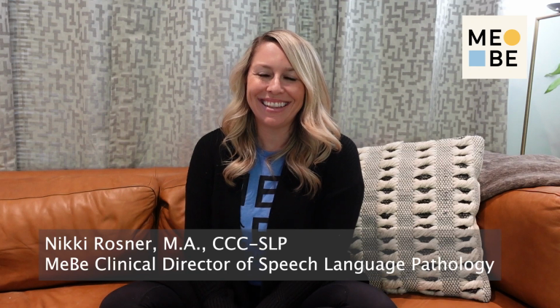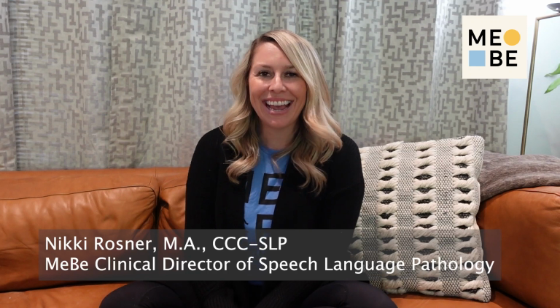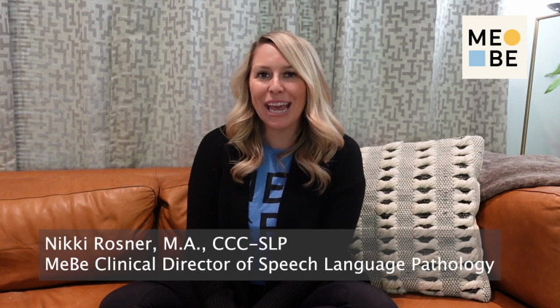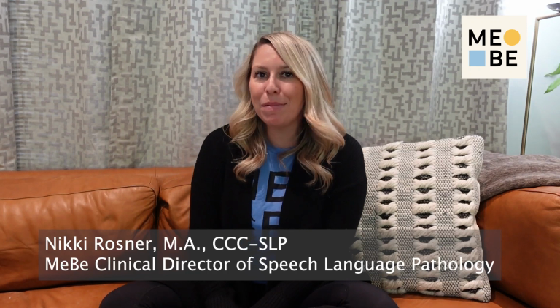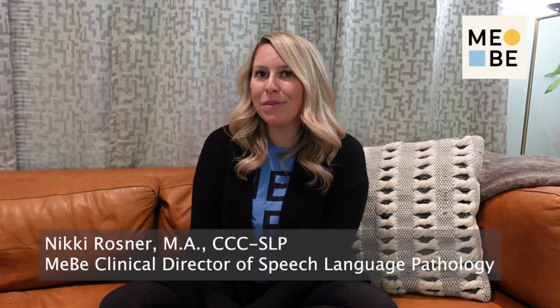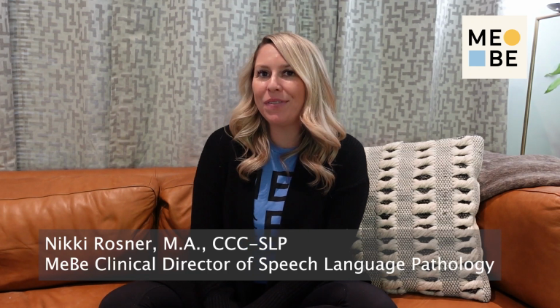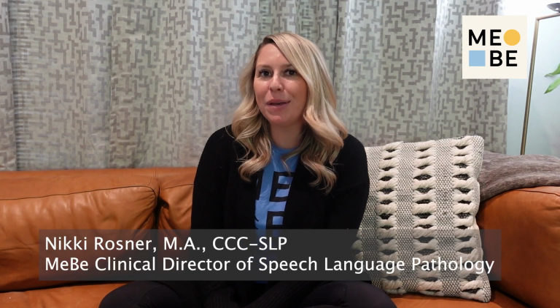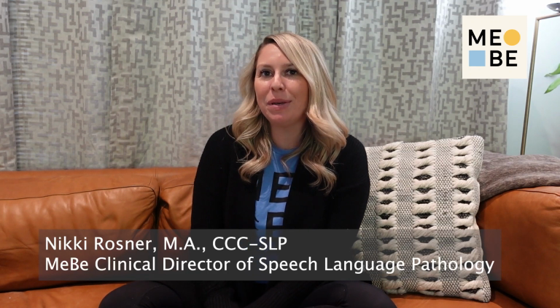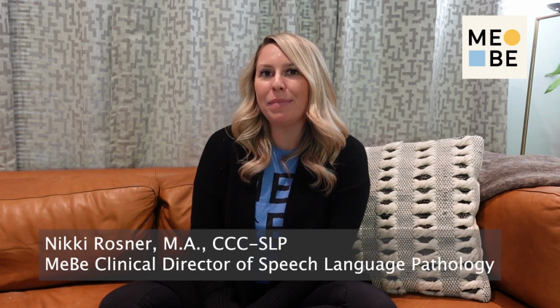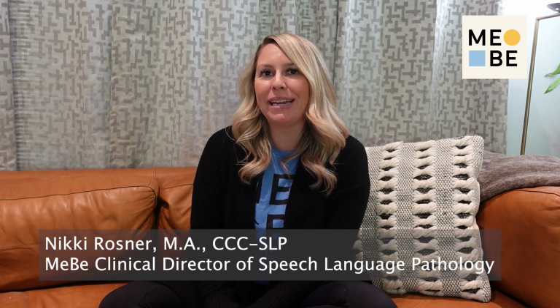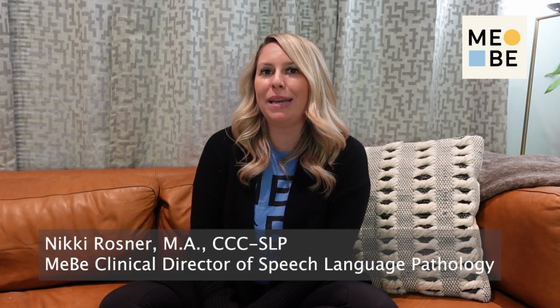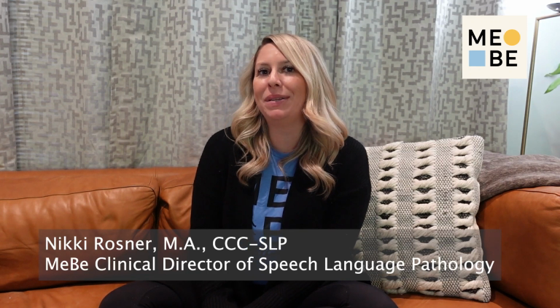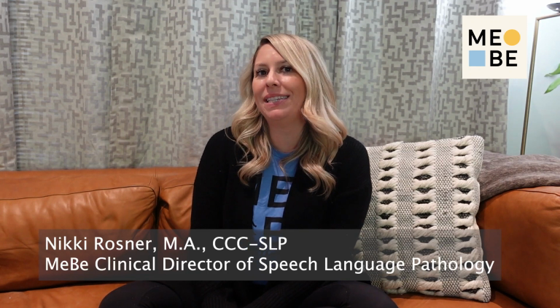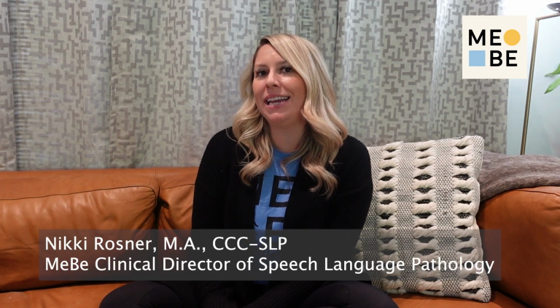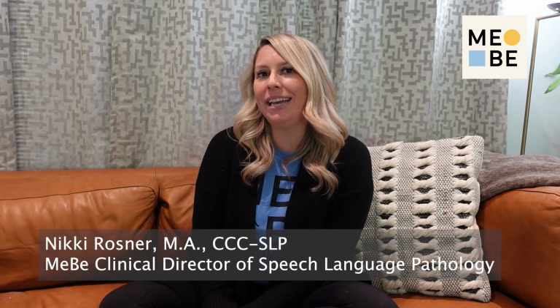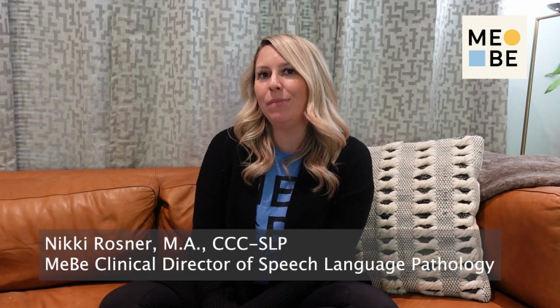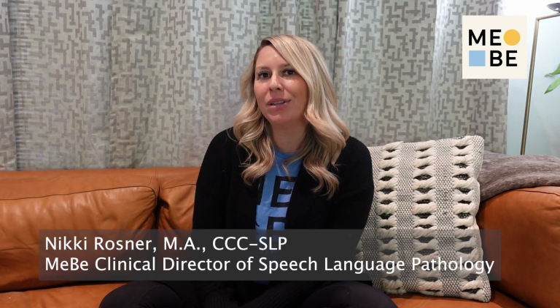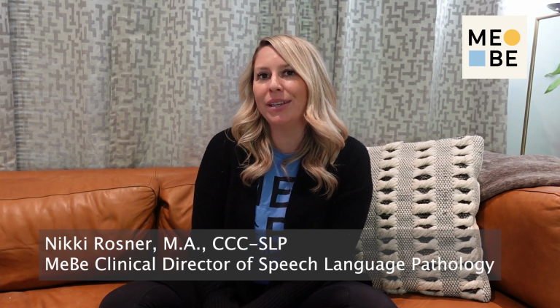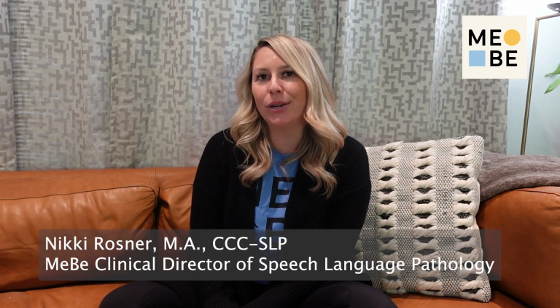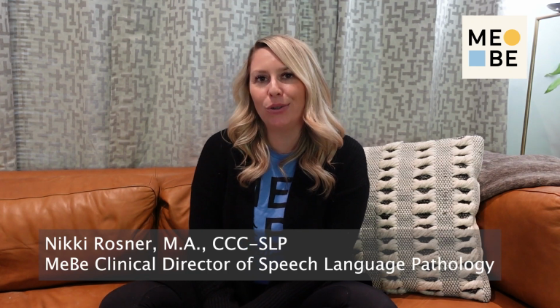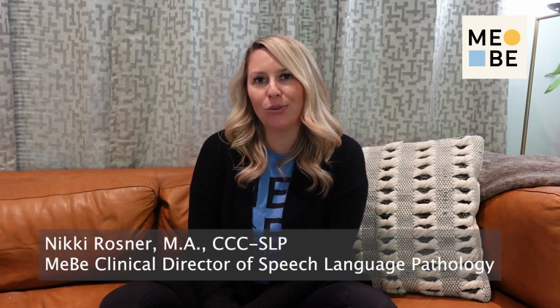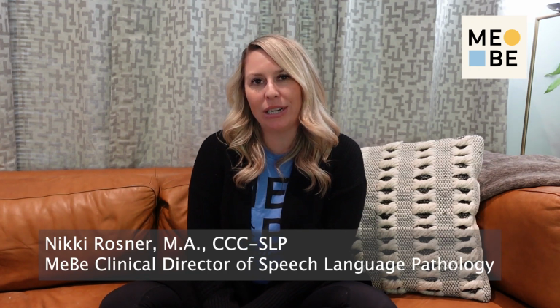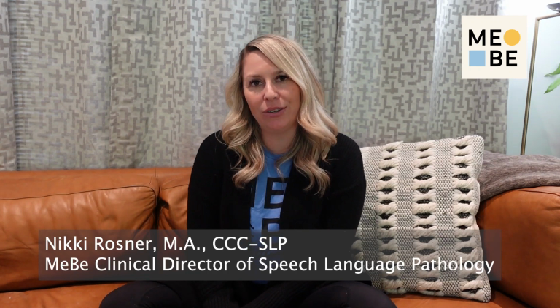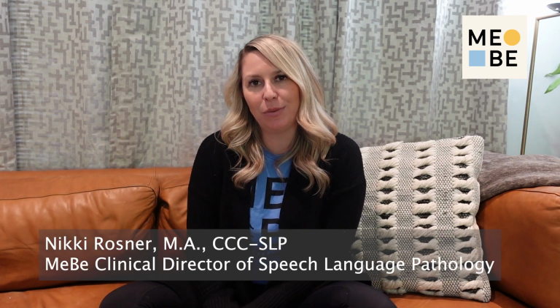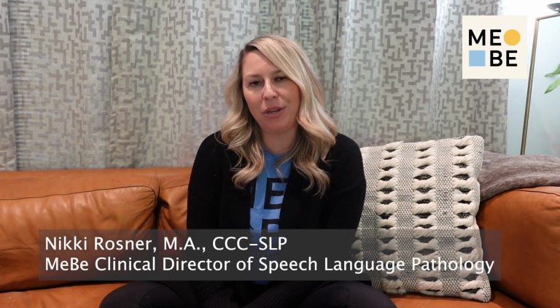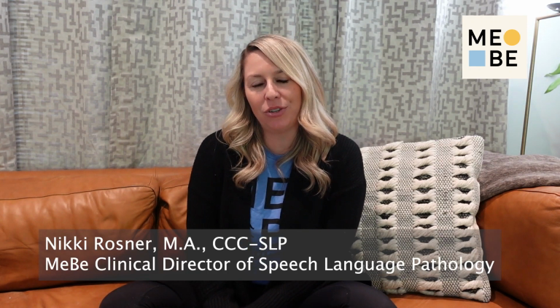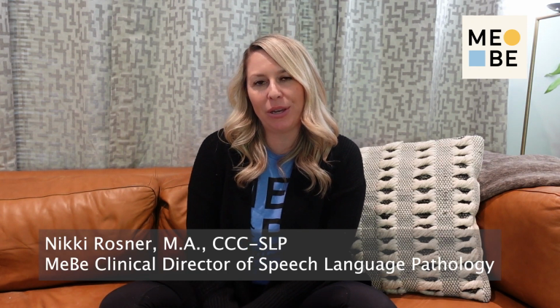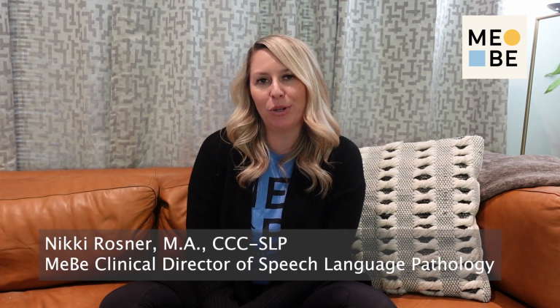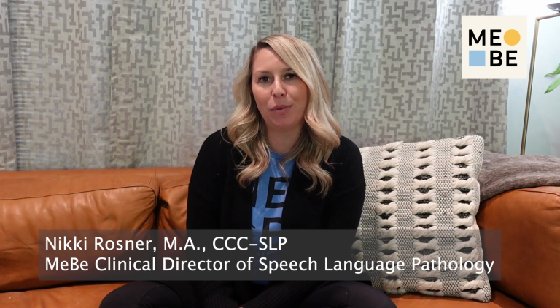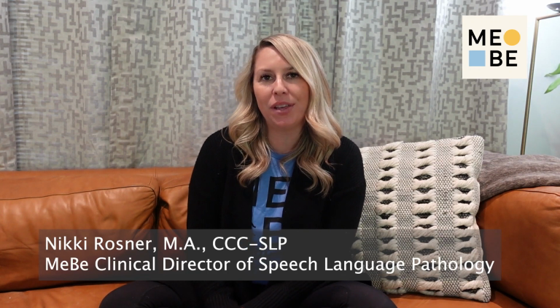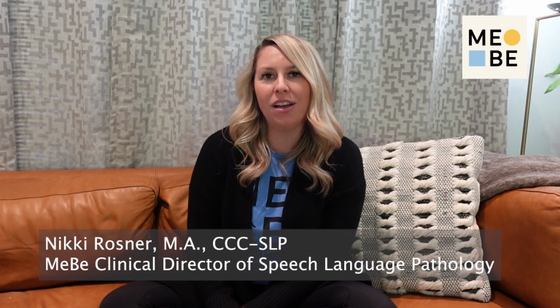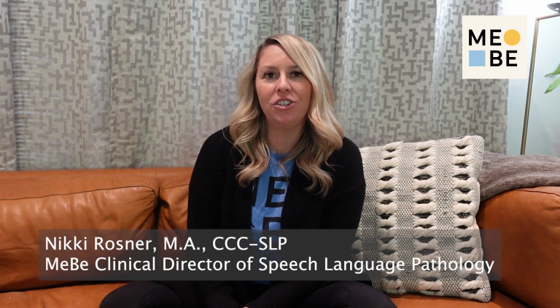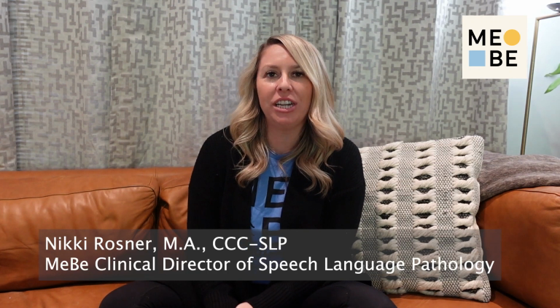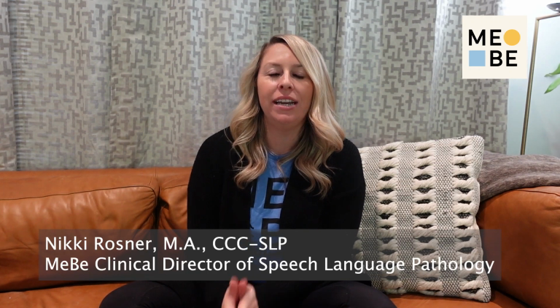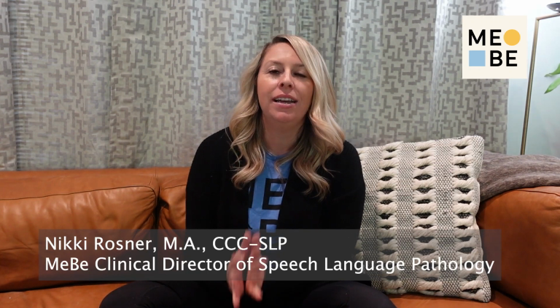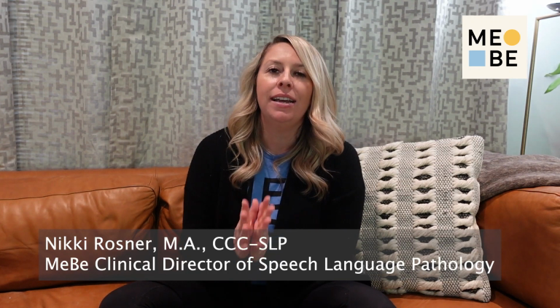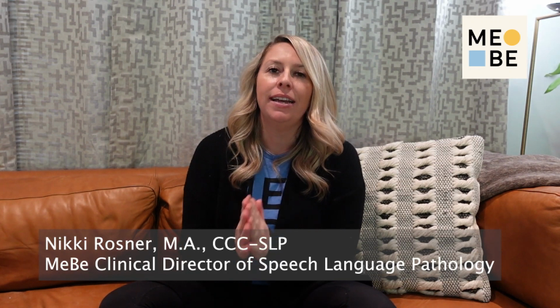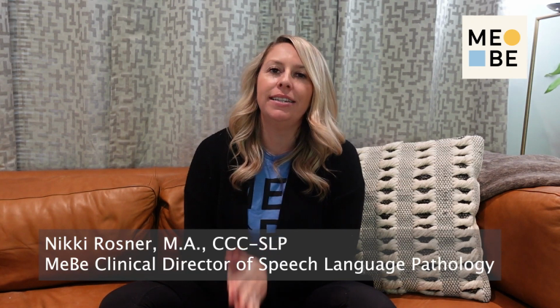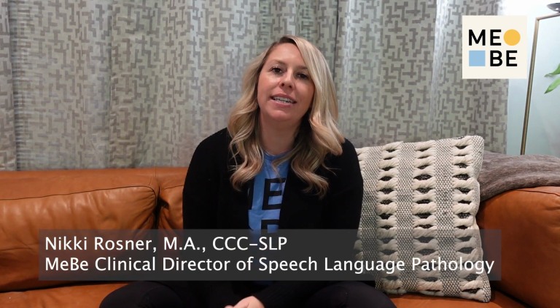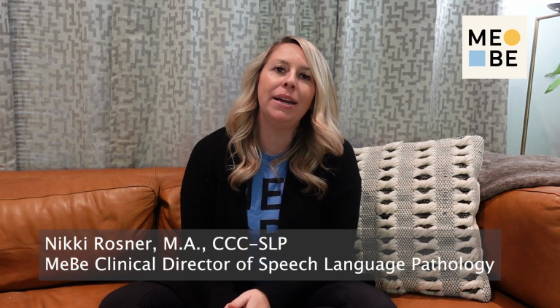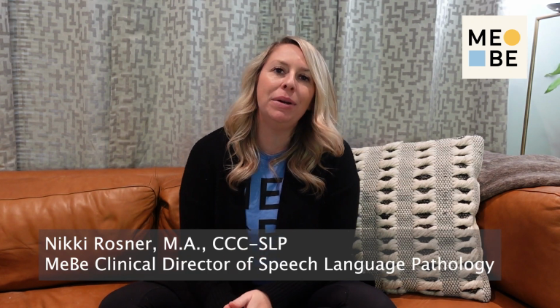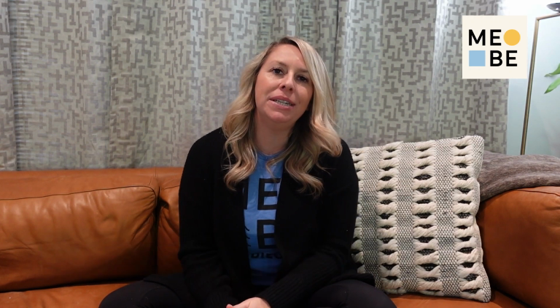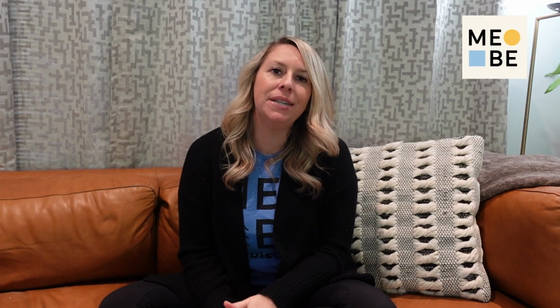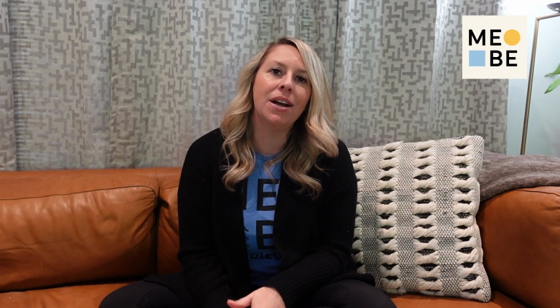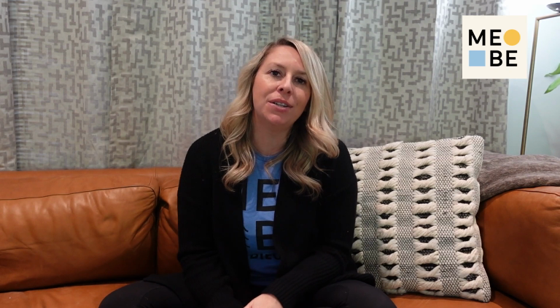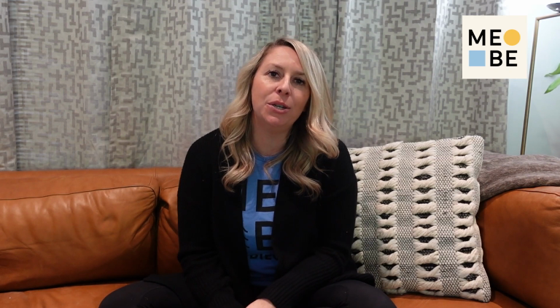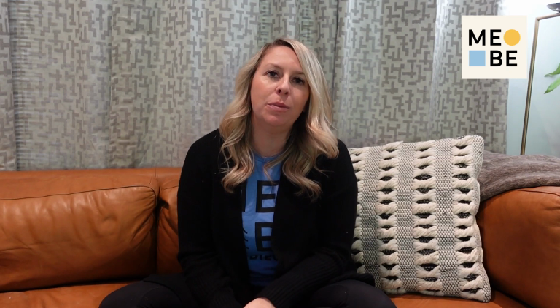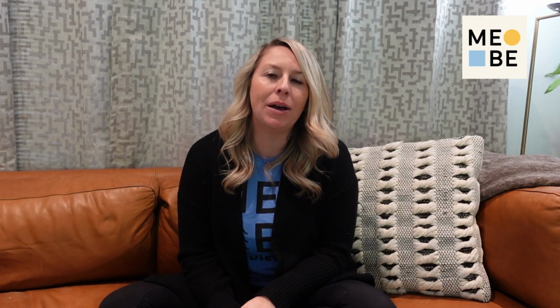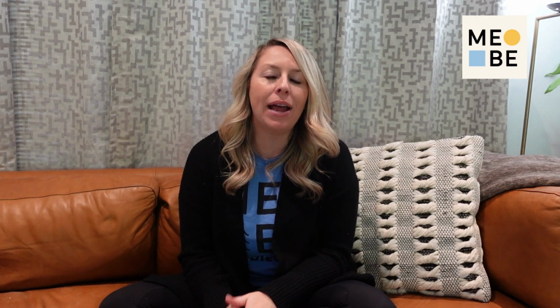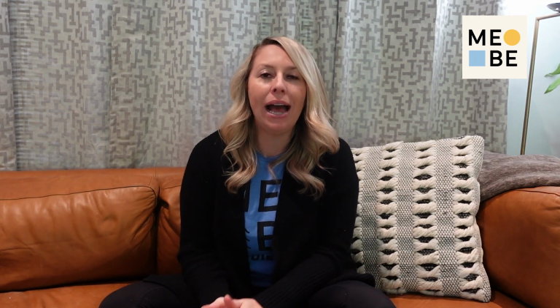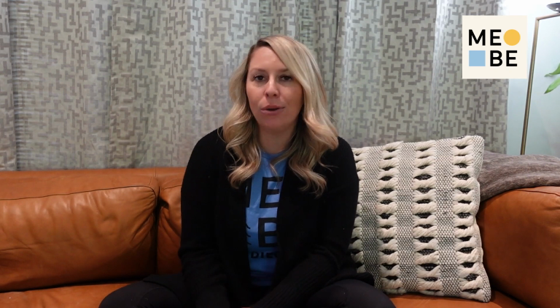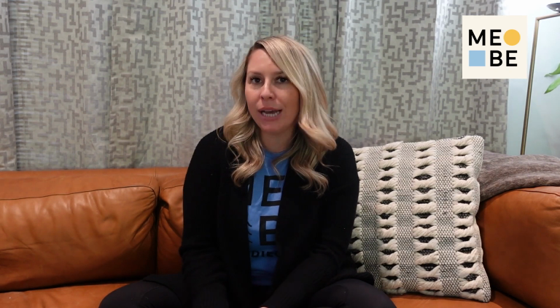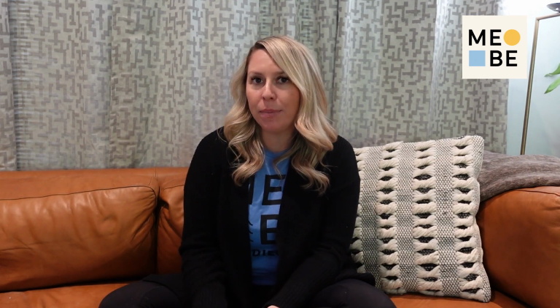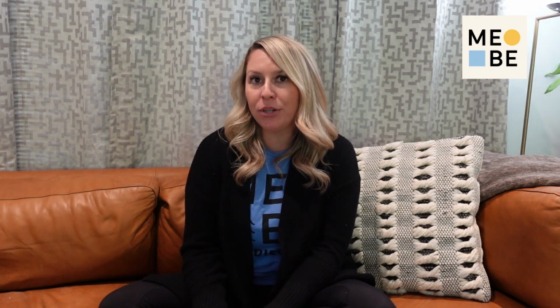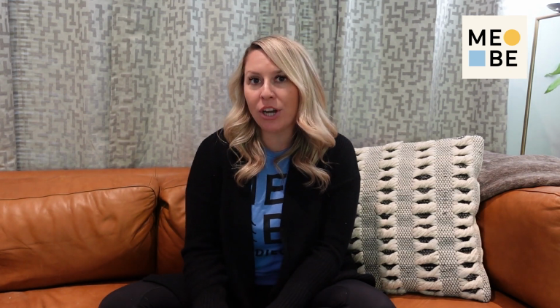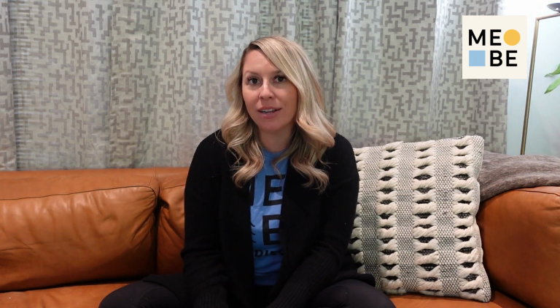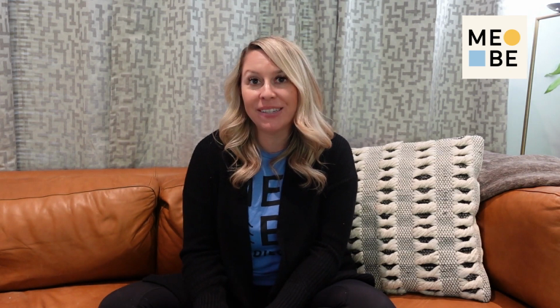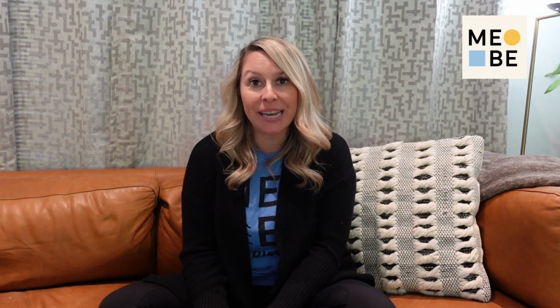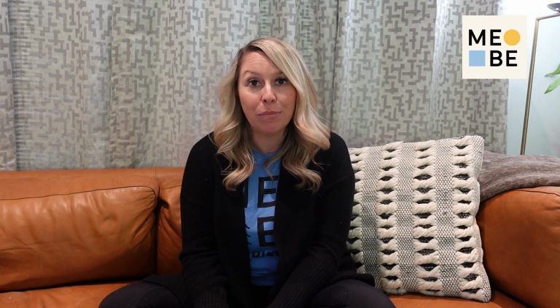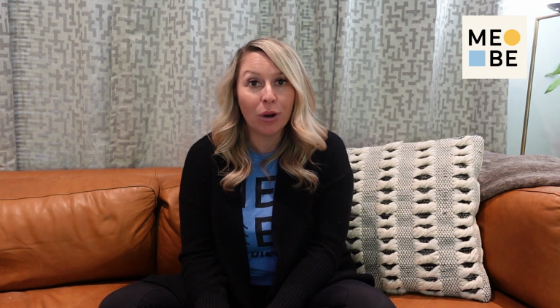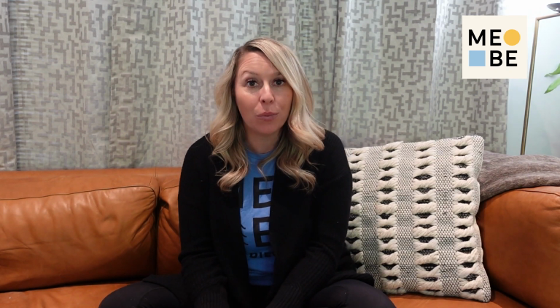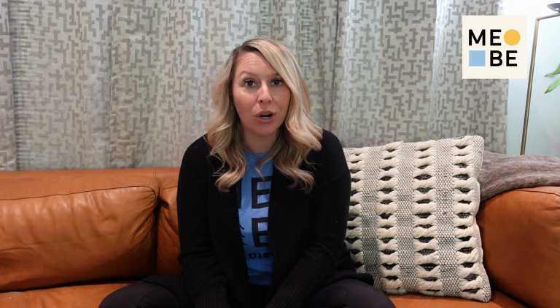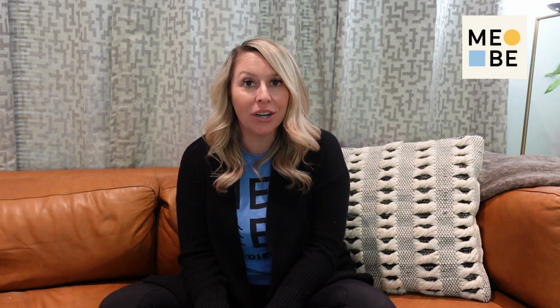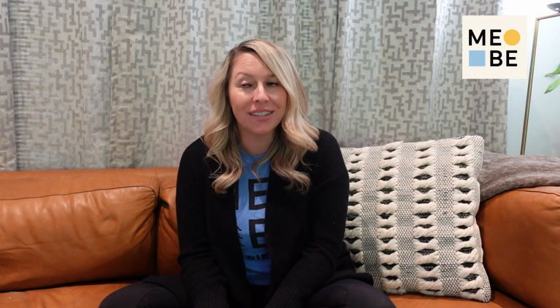Hey, baby family. My name is Nikki. I'm the Clinical Director of Speech-Language Pathology, and today I wanted to talk to you about how to help your child say more words.